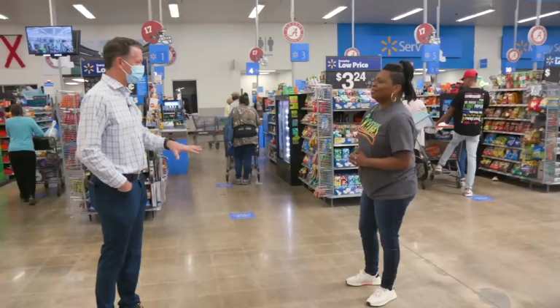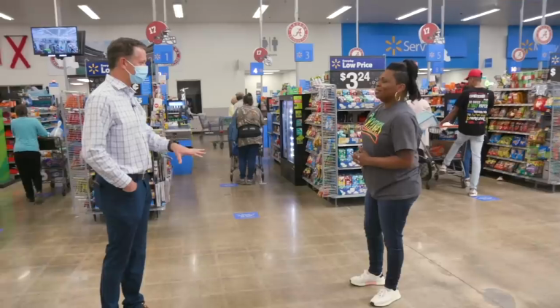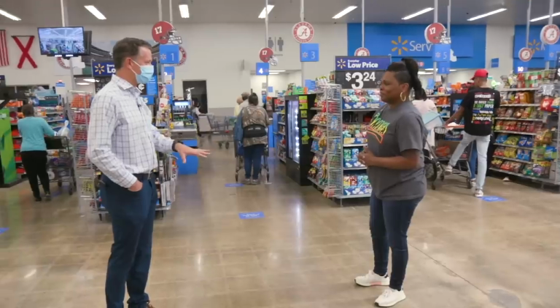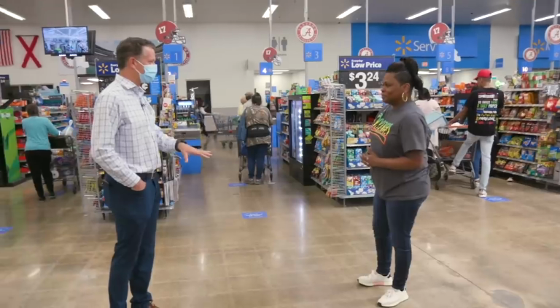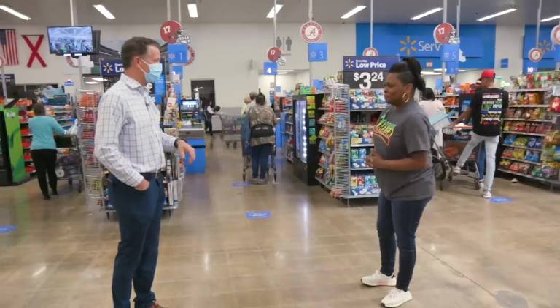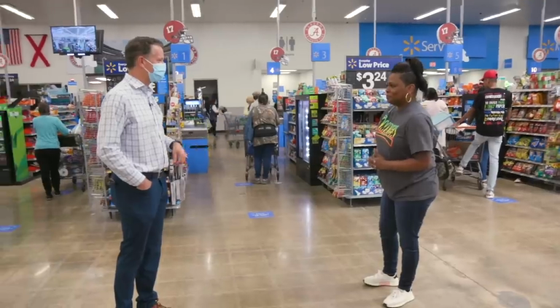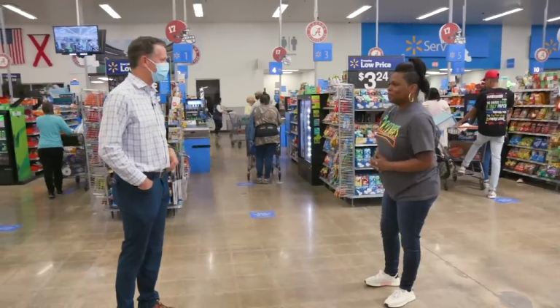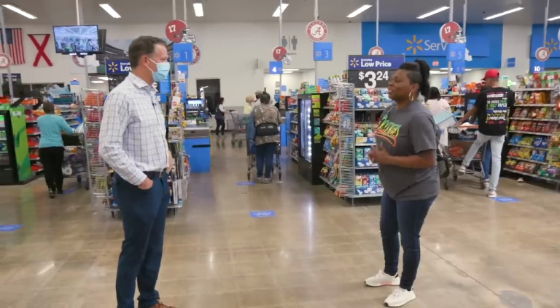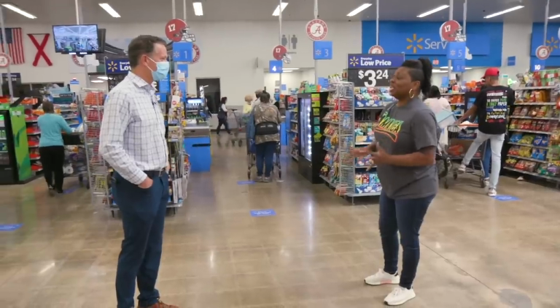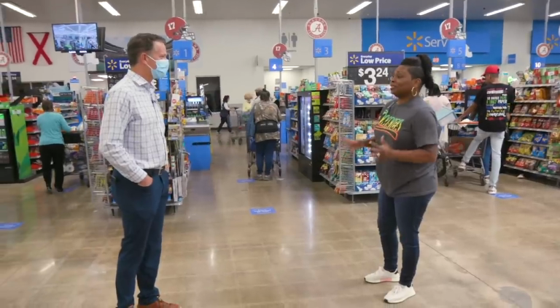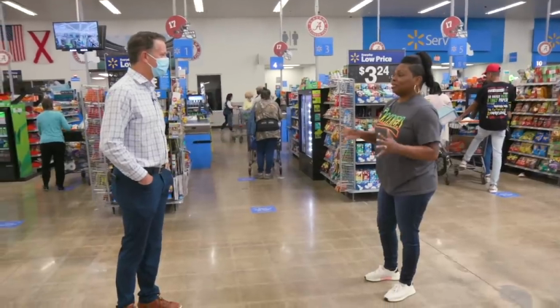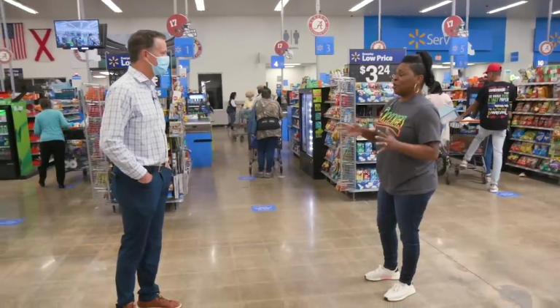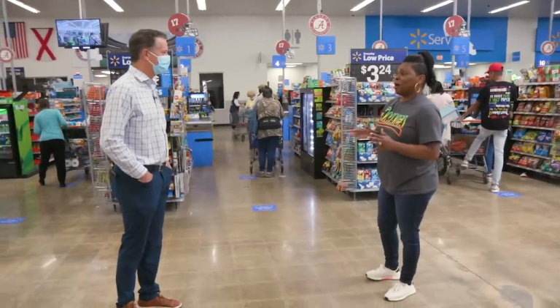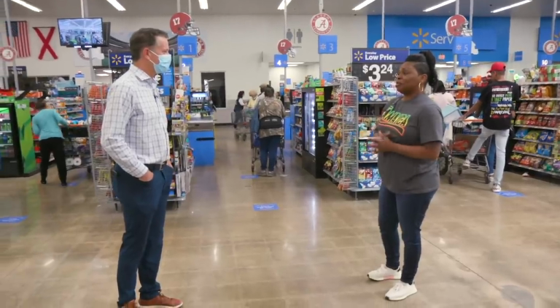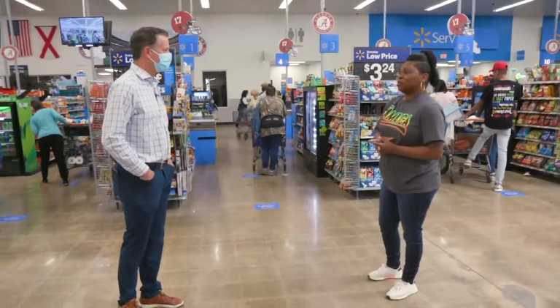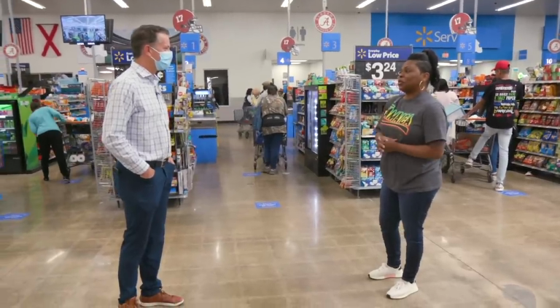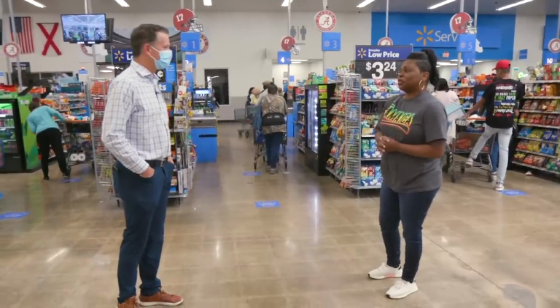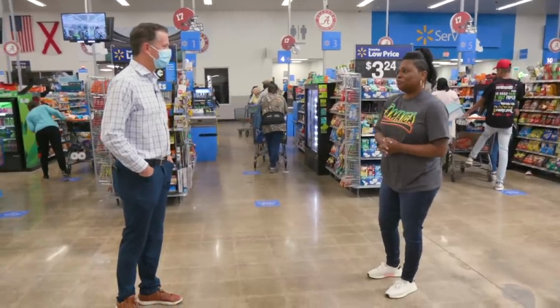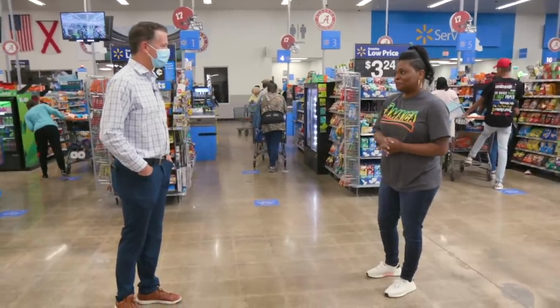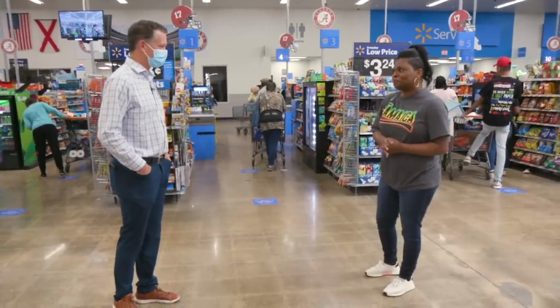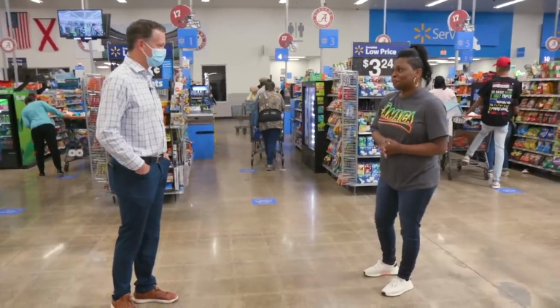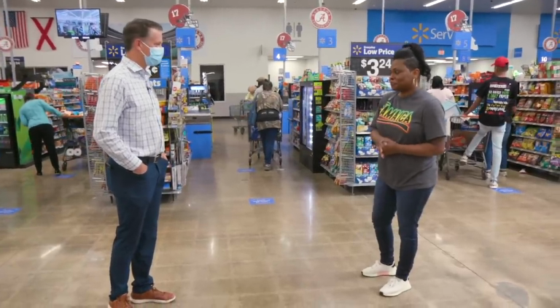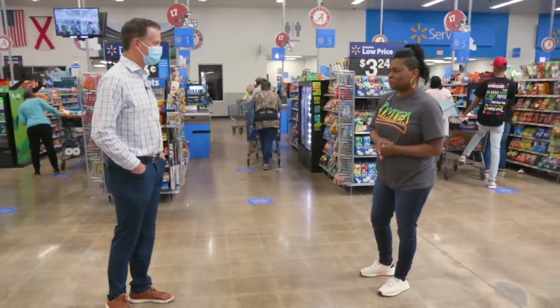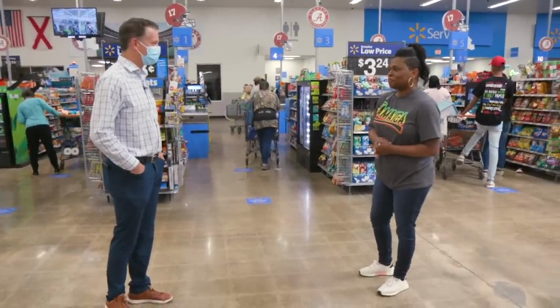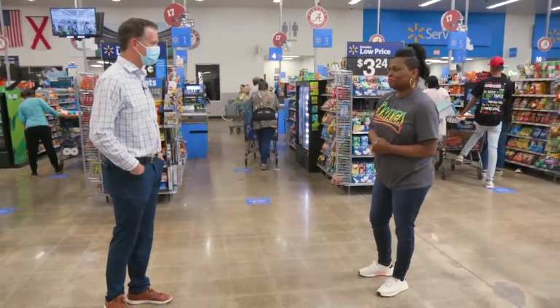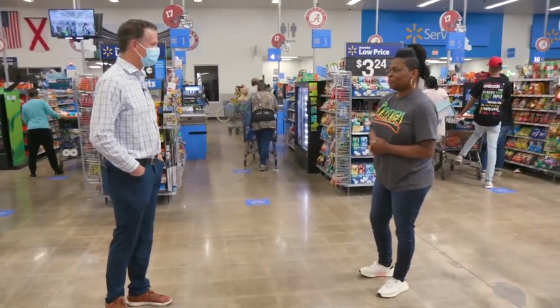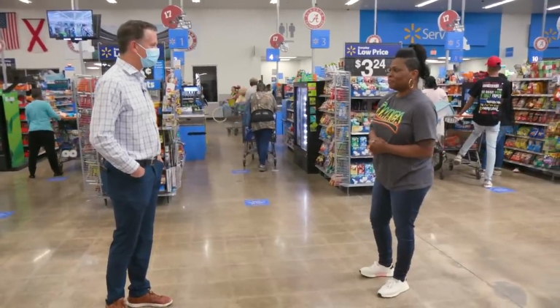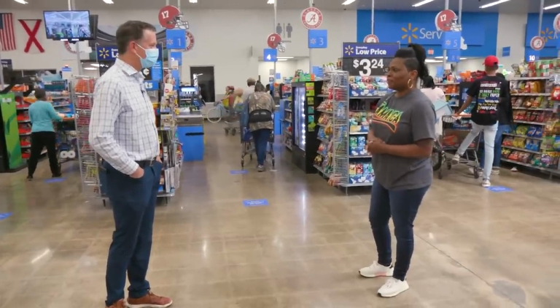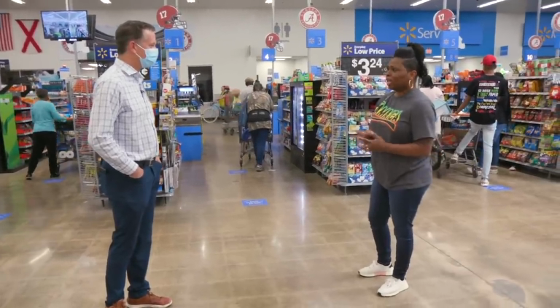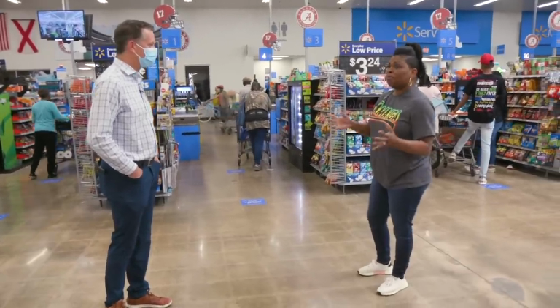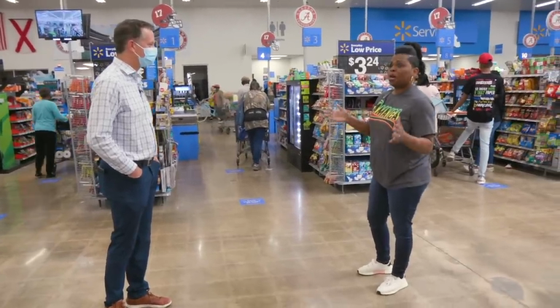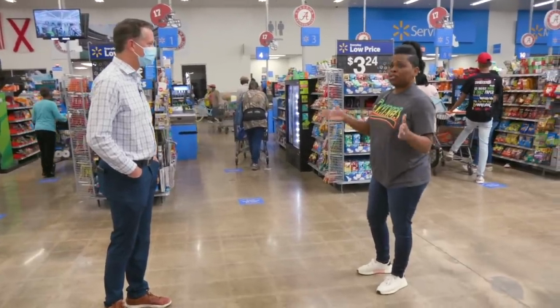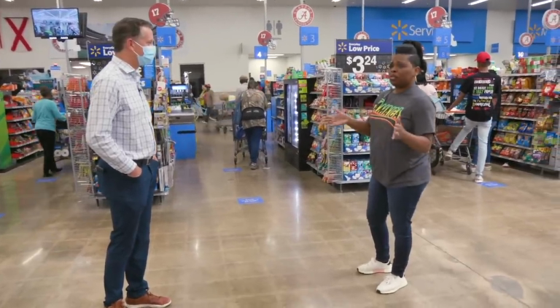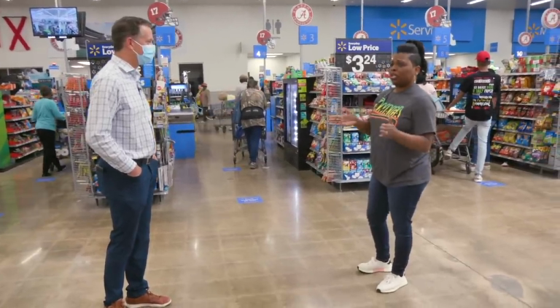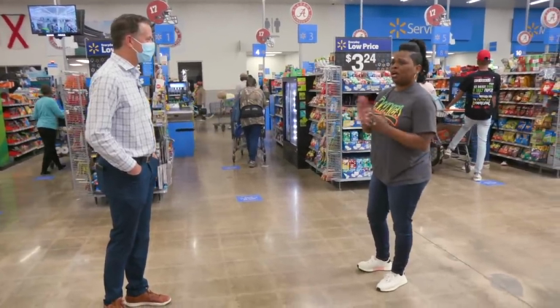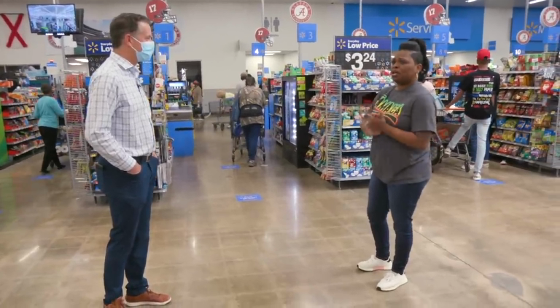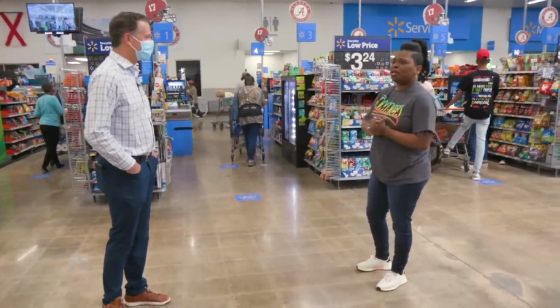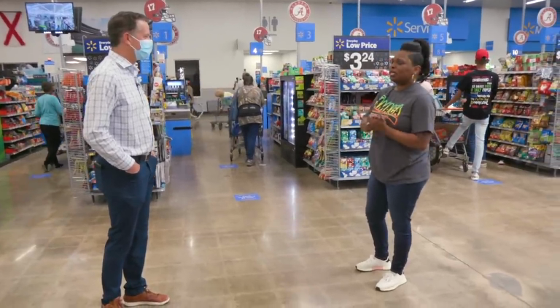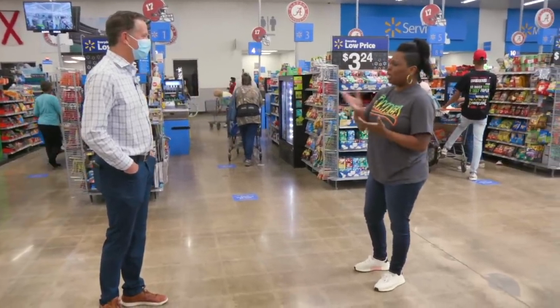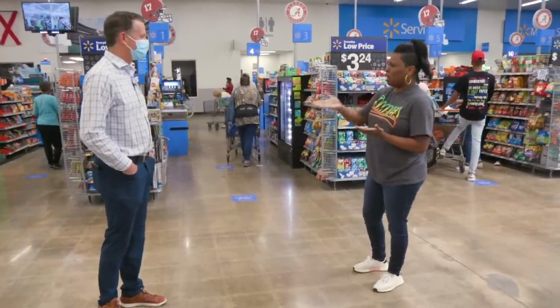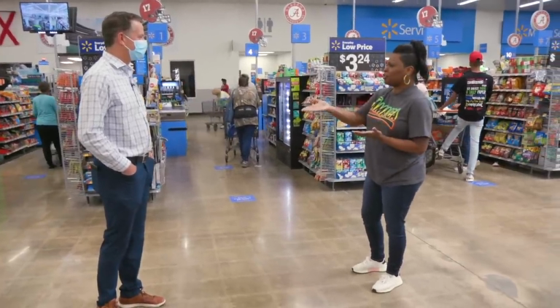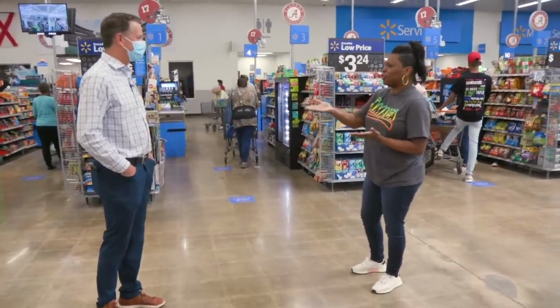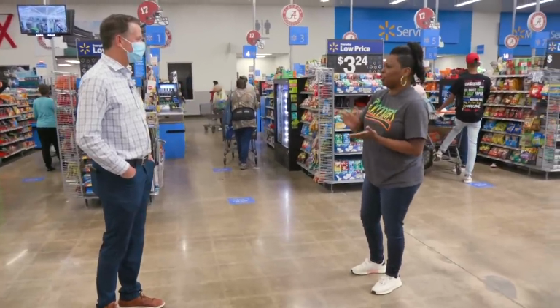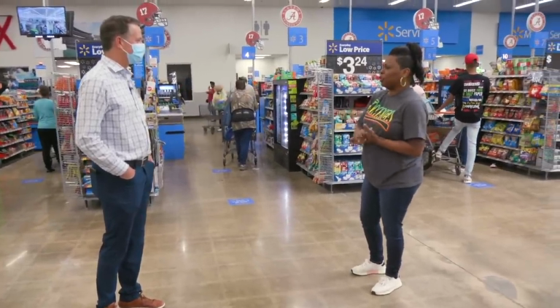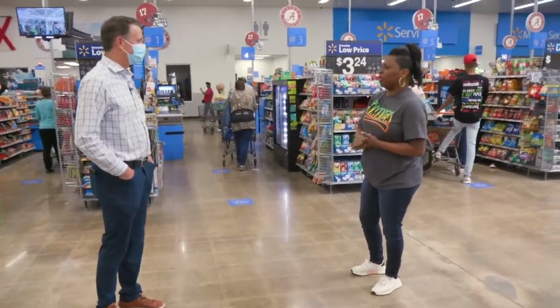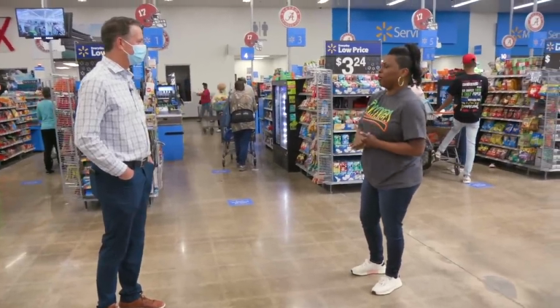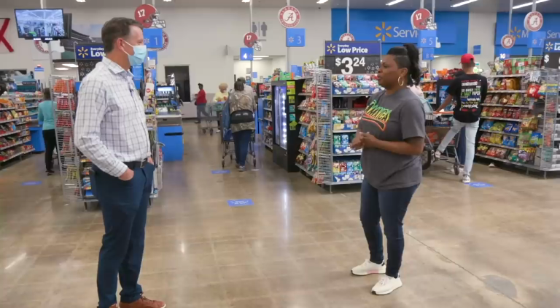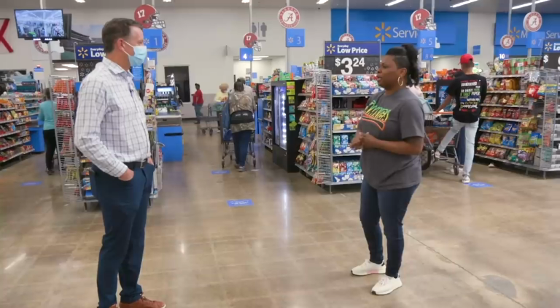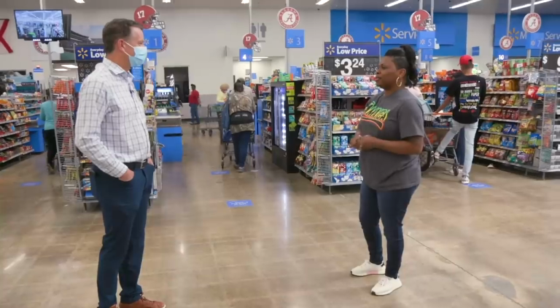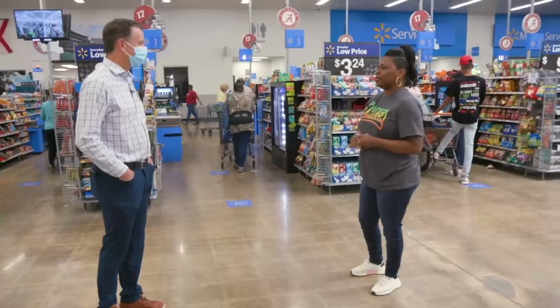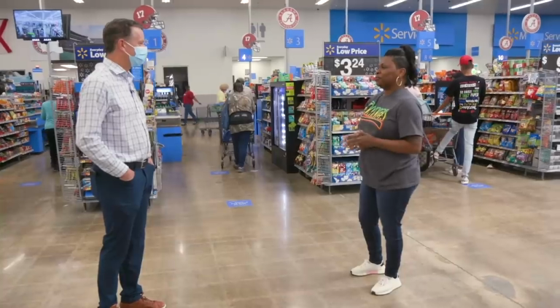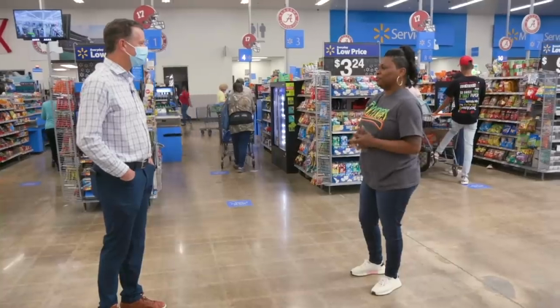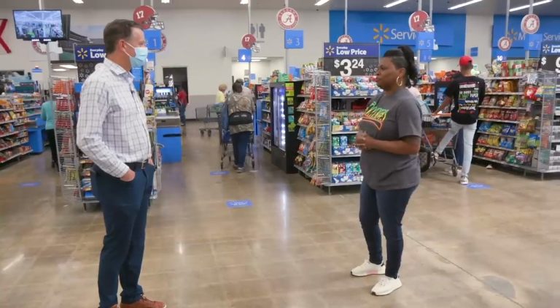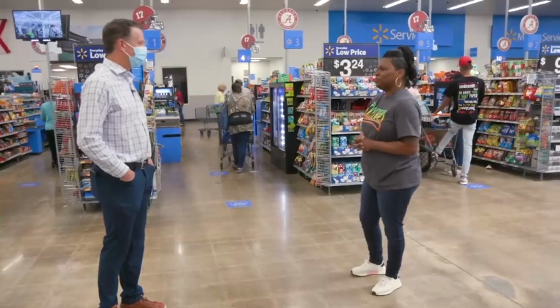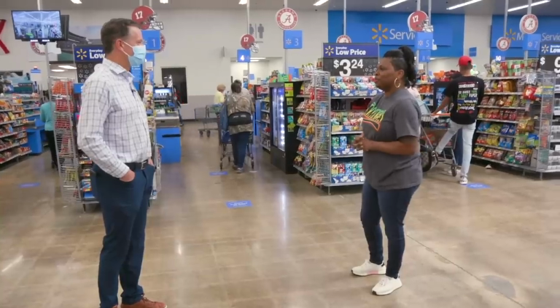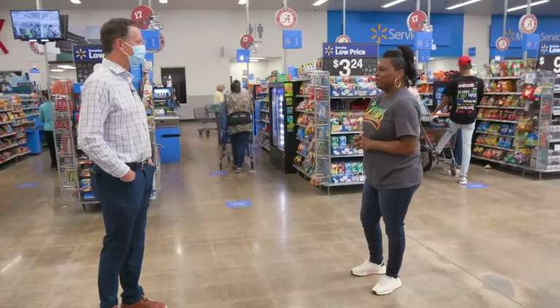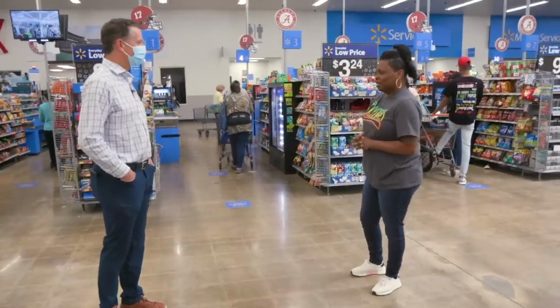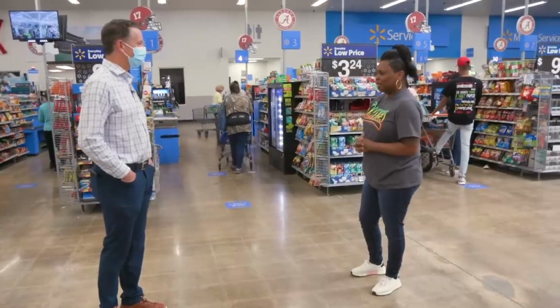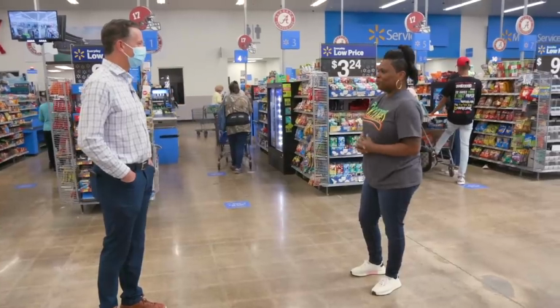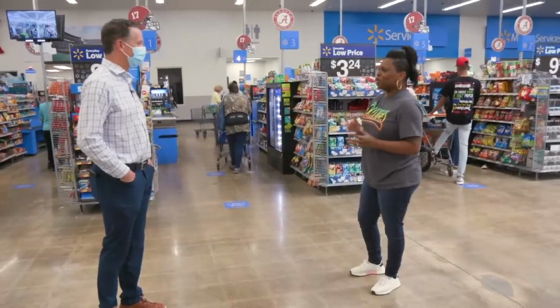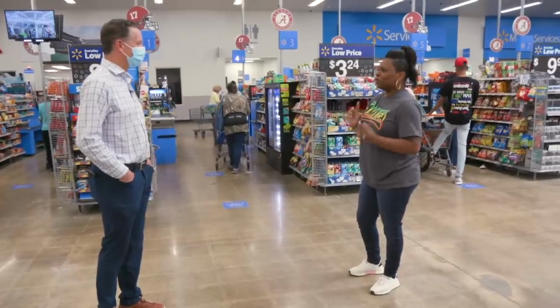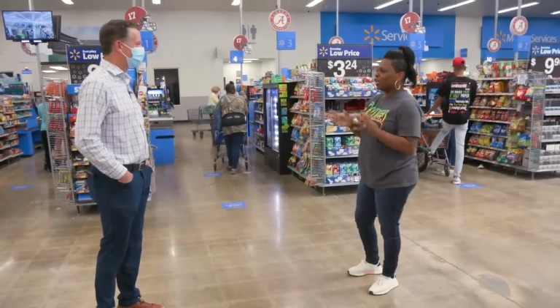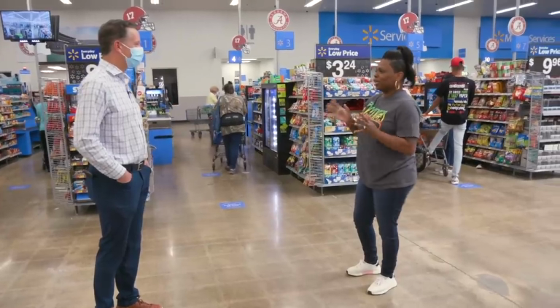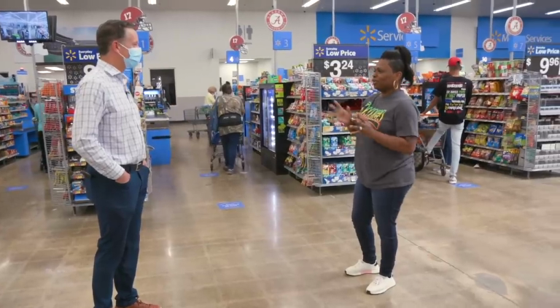Is this your home store? Yes, this is my home store. Okay, and you're here a lot? Yeah, I'm also here, and I also get to pick up a lot too. You do? Yes, when I'm running.